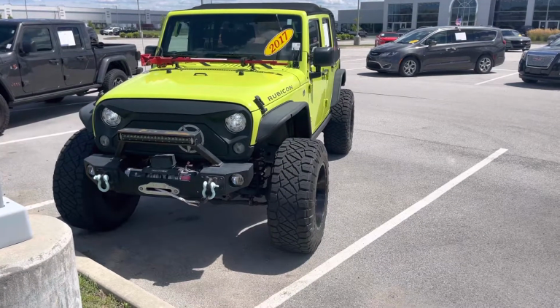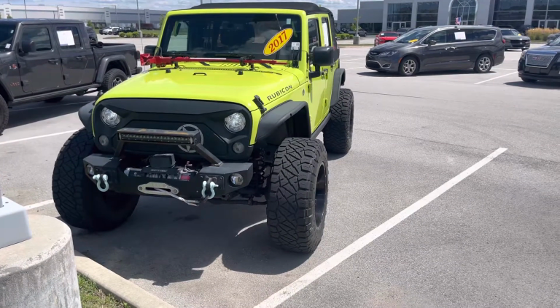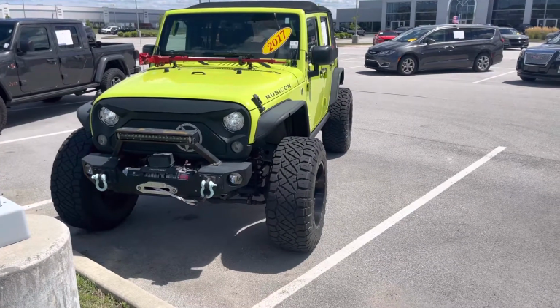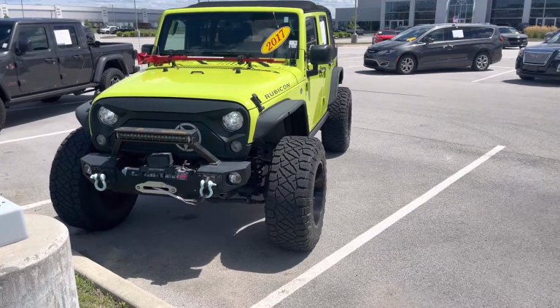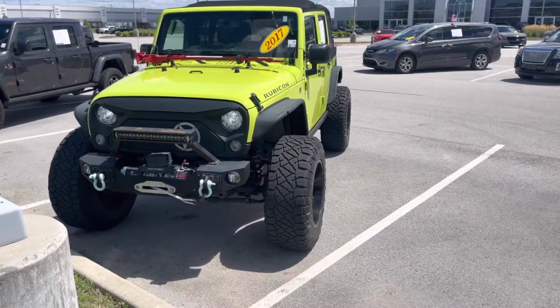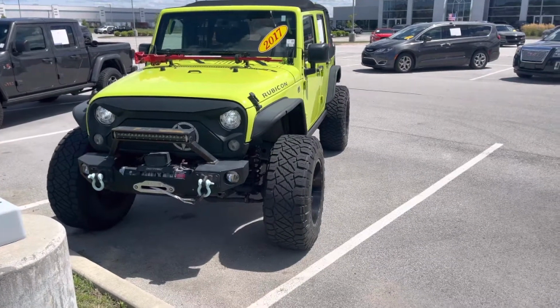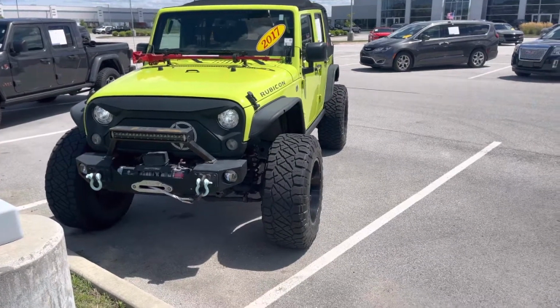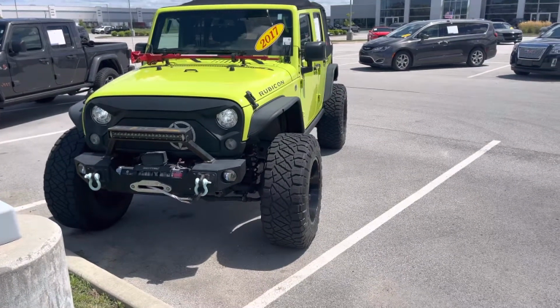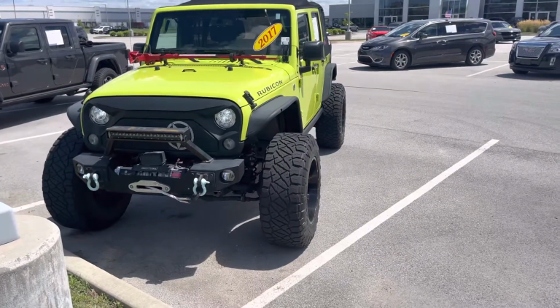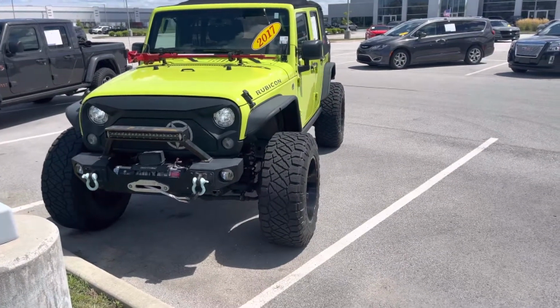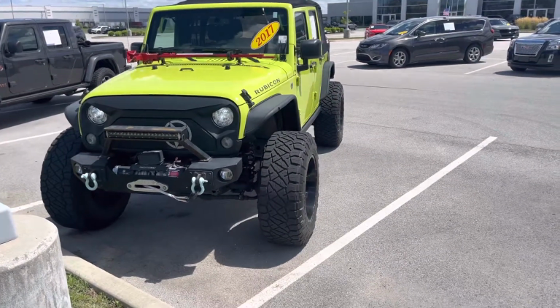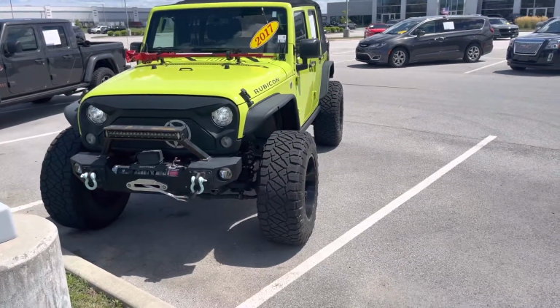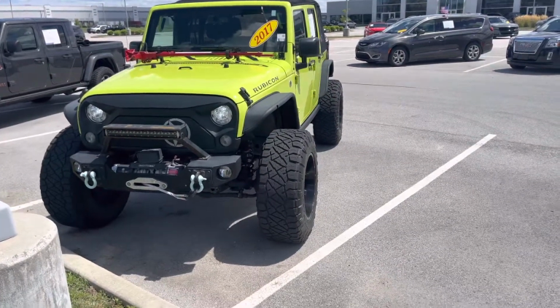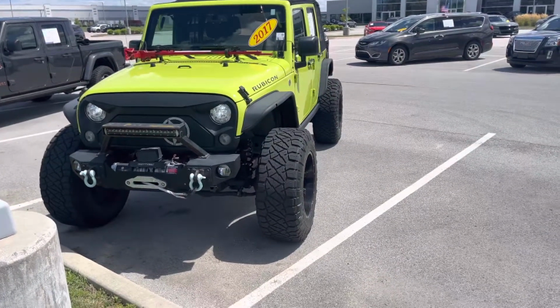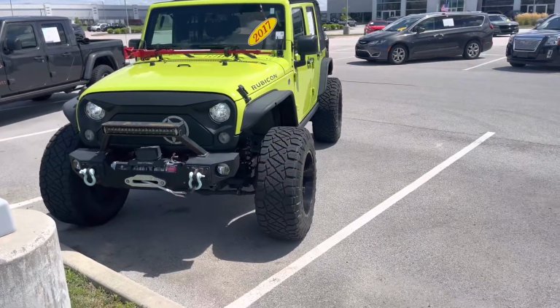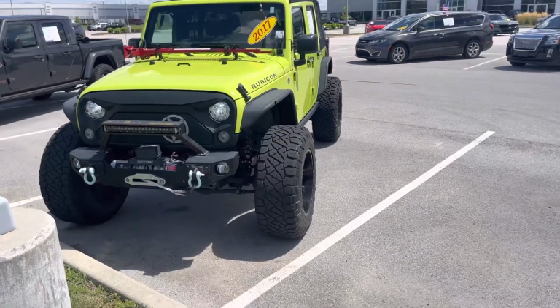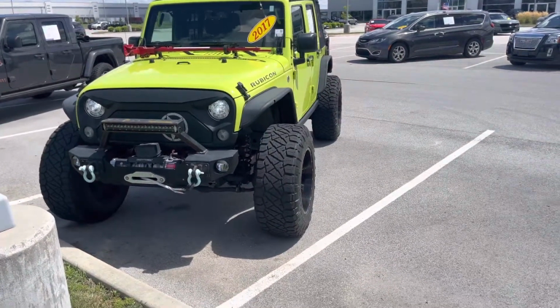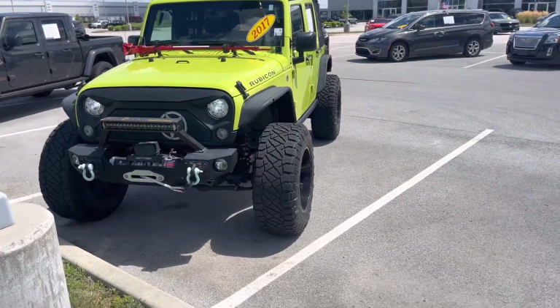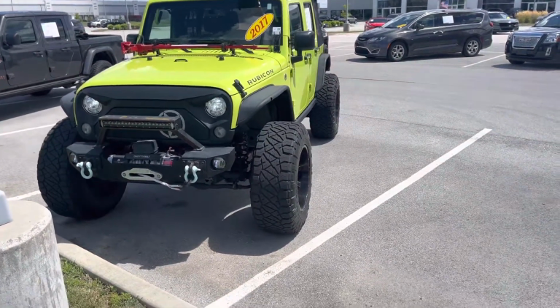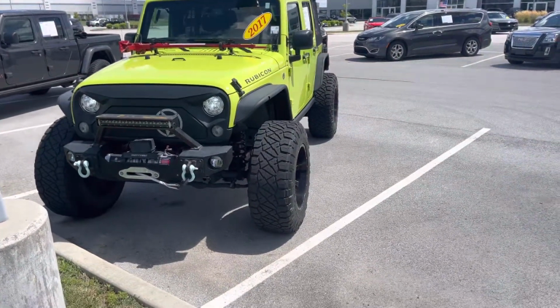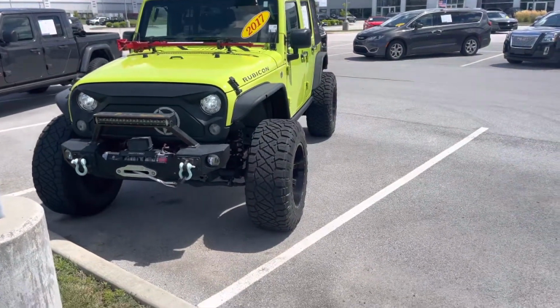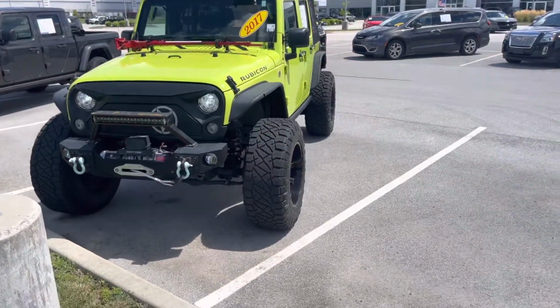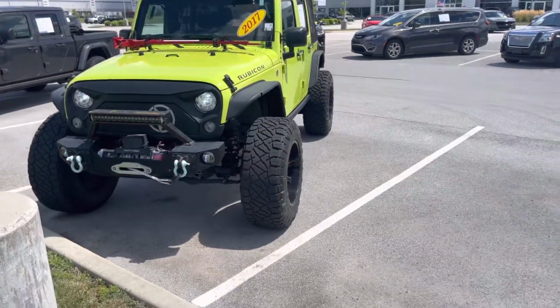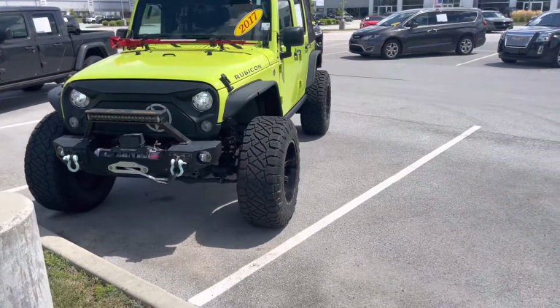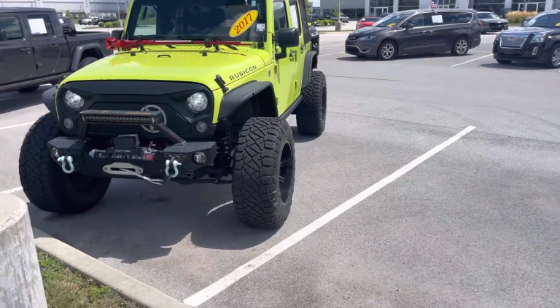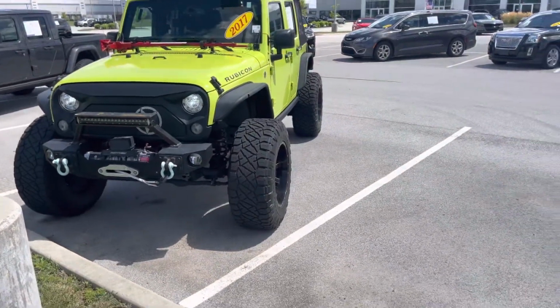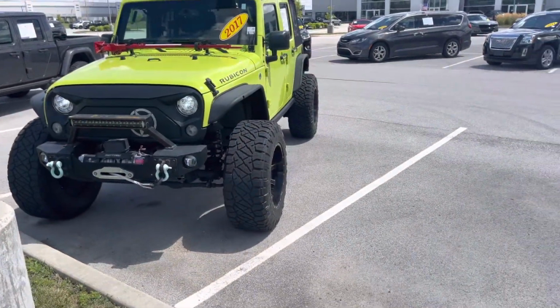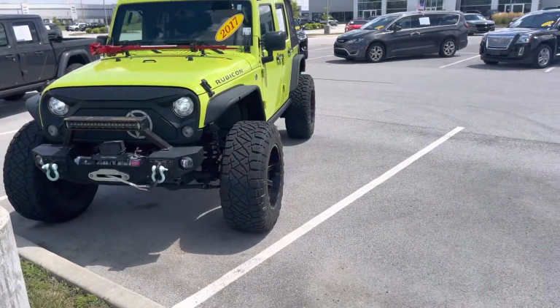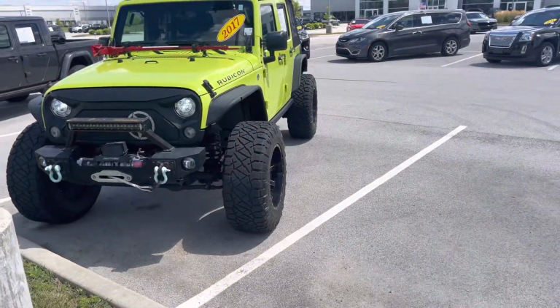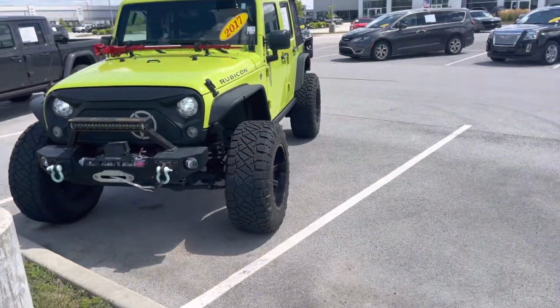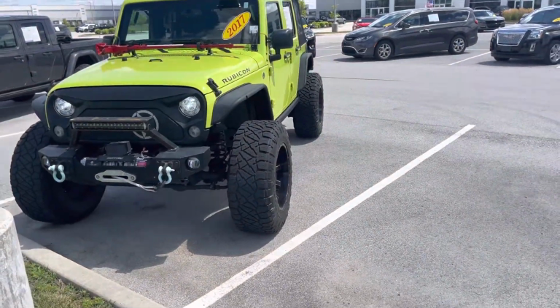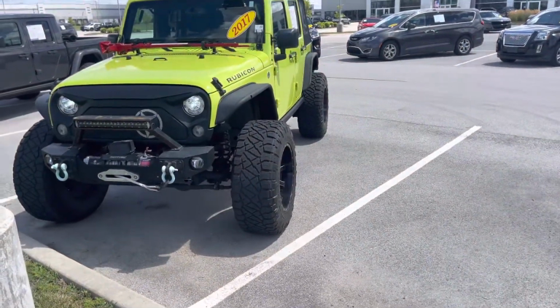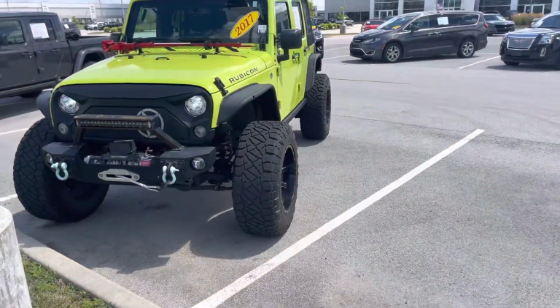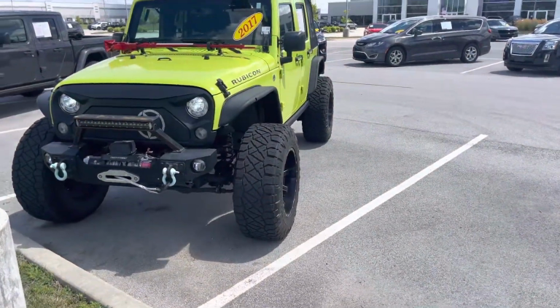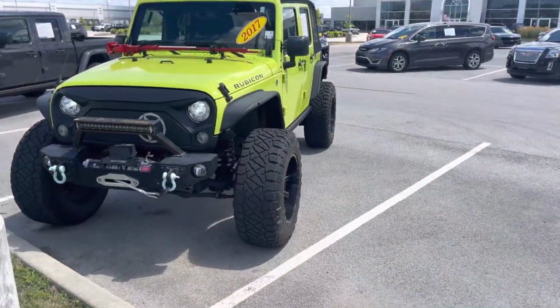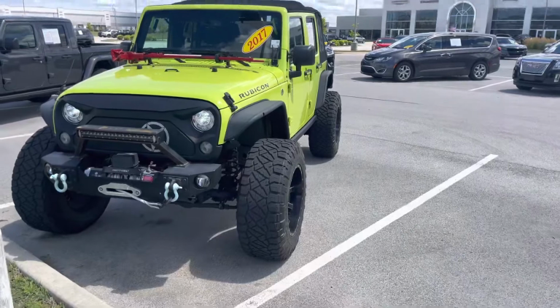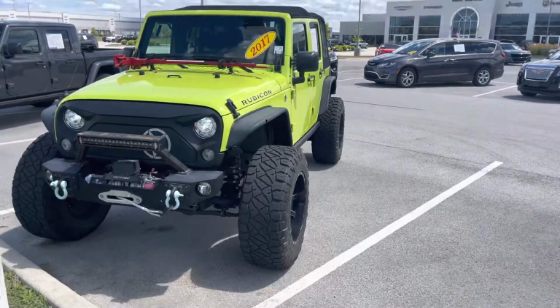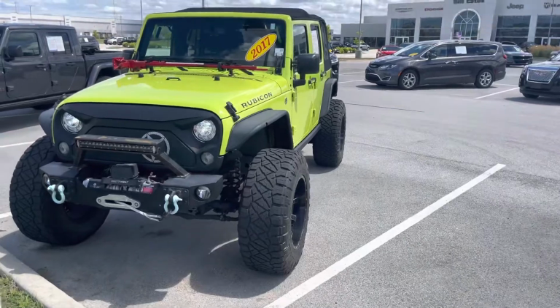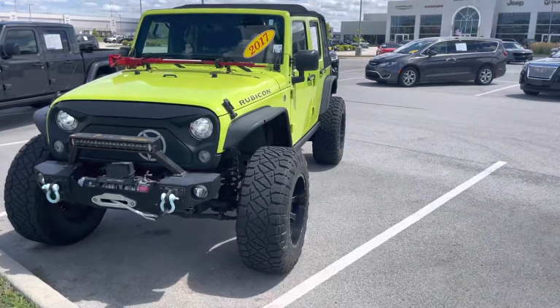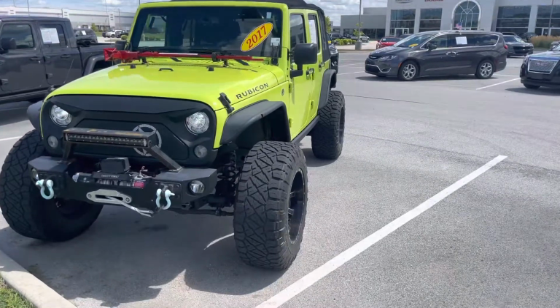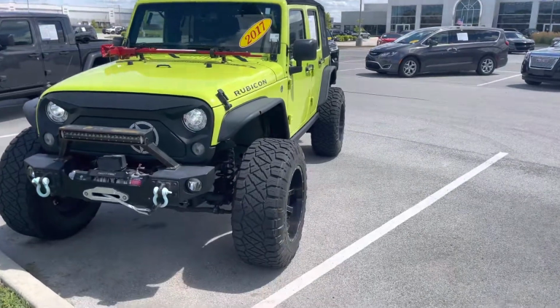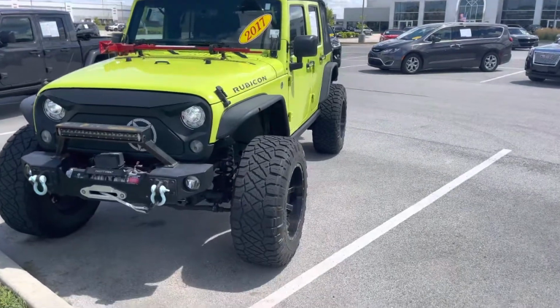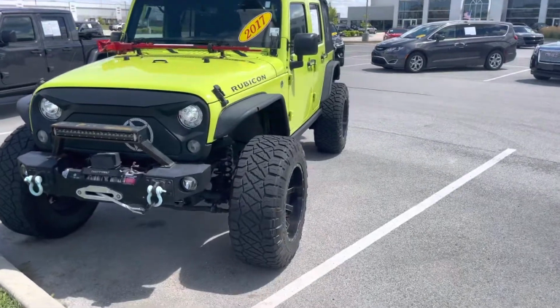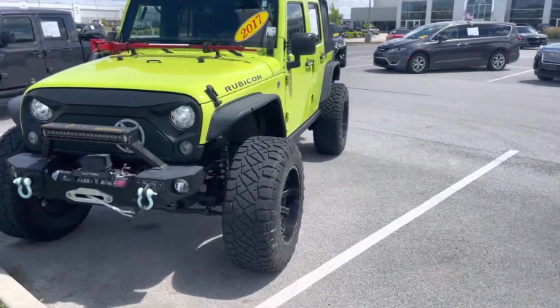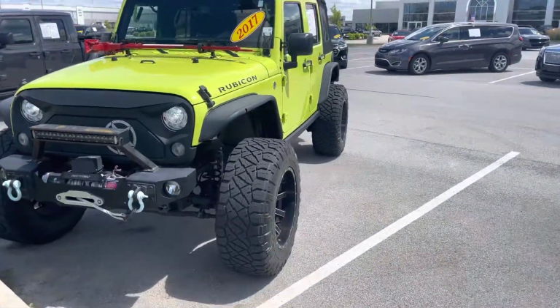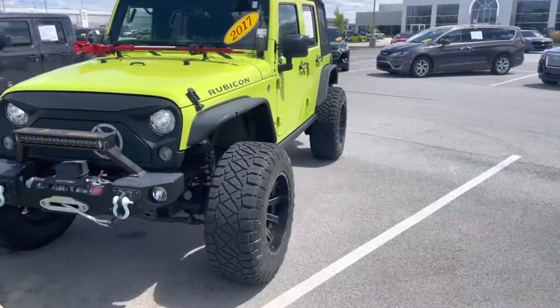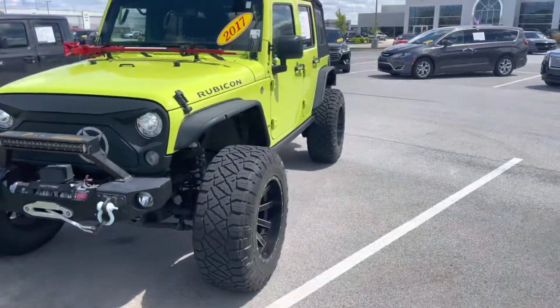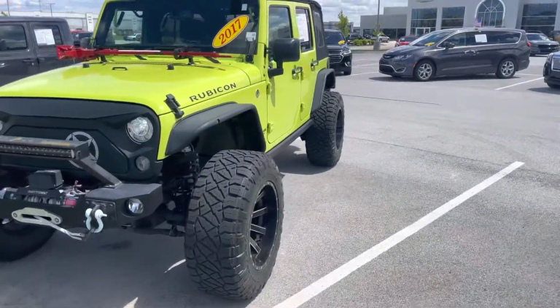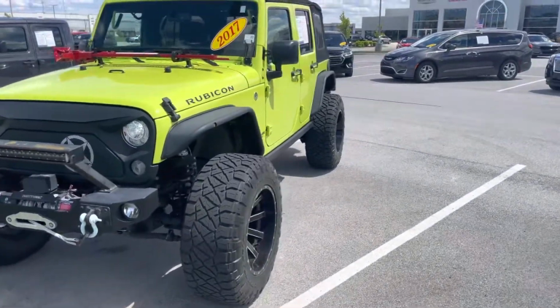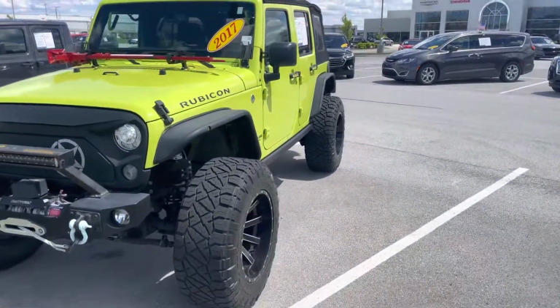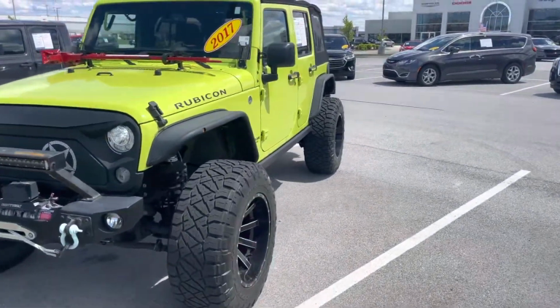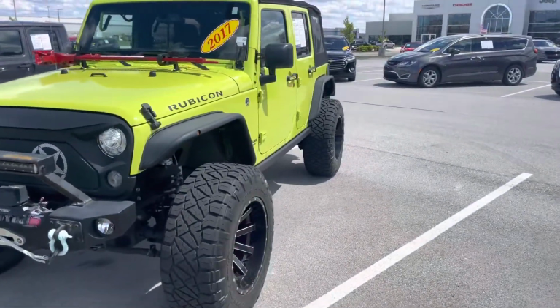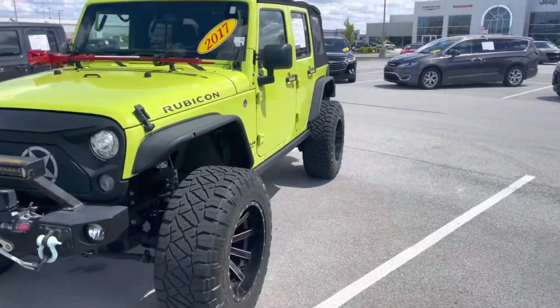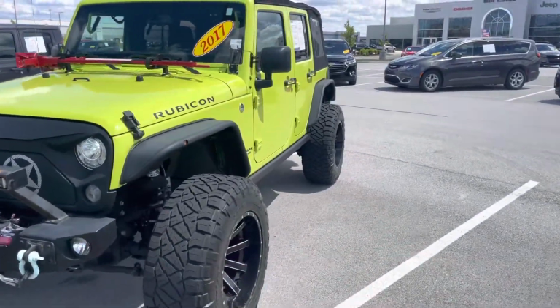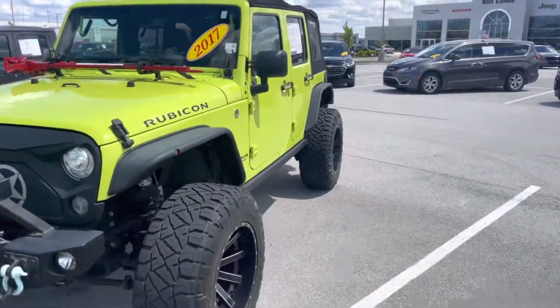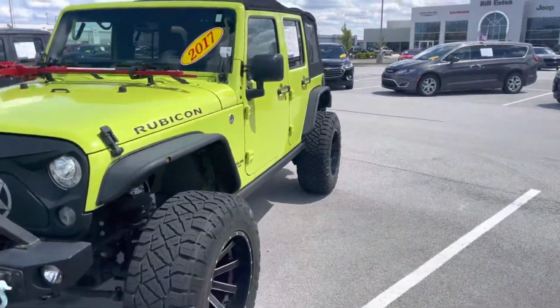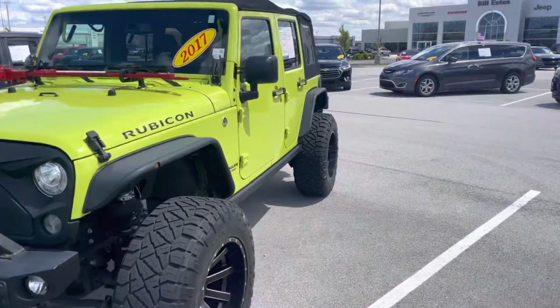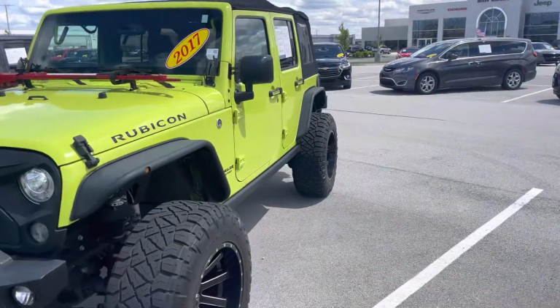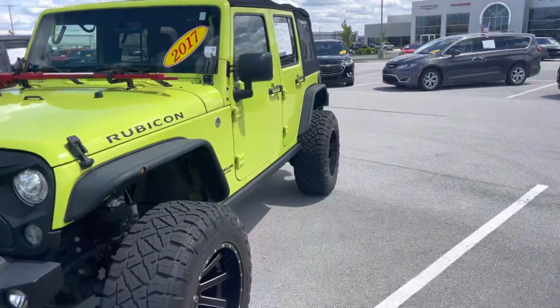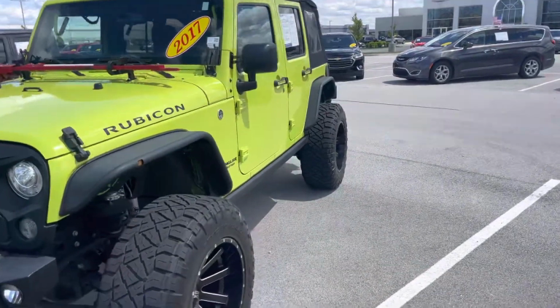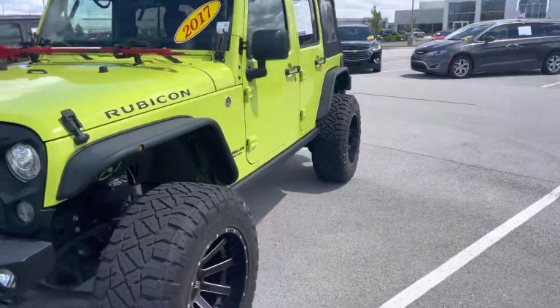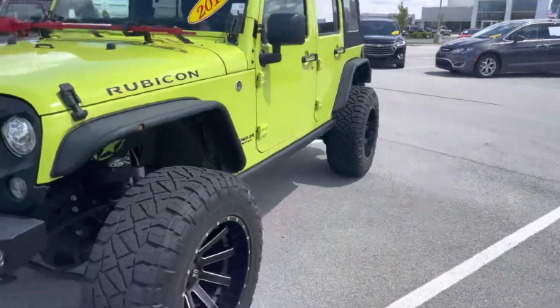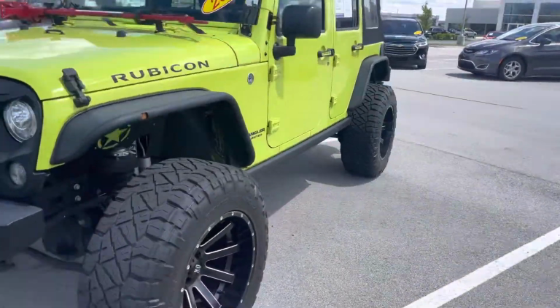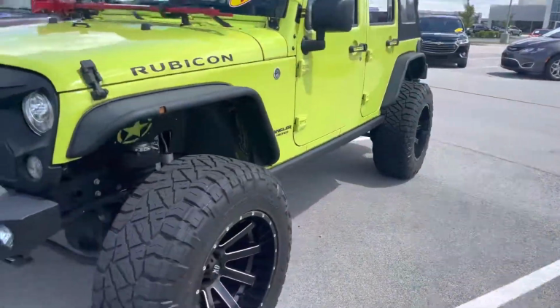This is the 2017 Wrangler Rubicon. I'll walk around the outside and show you the interior.